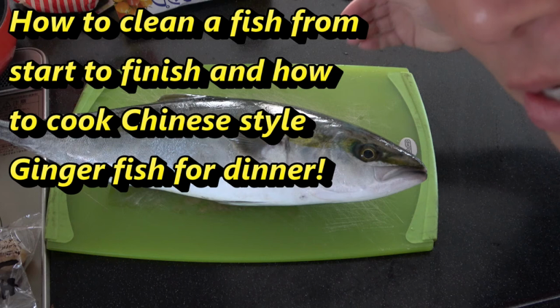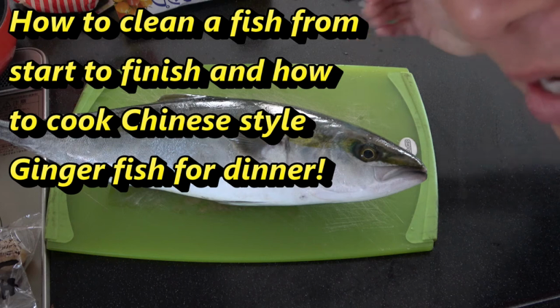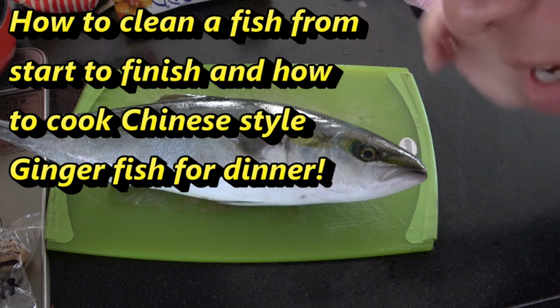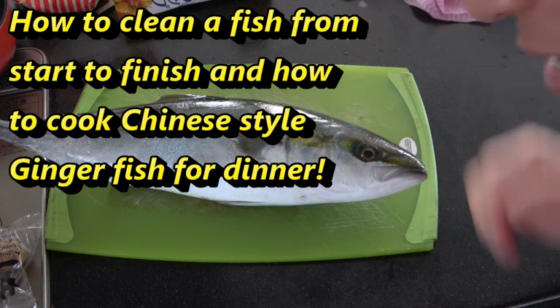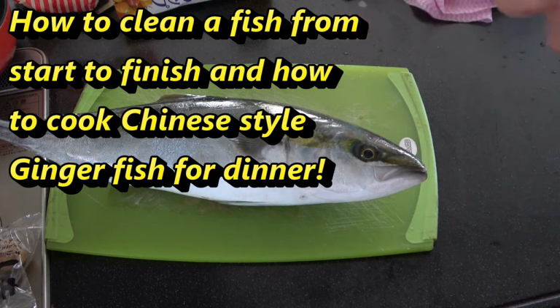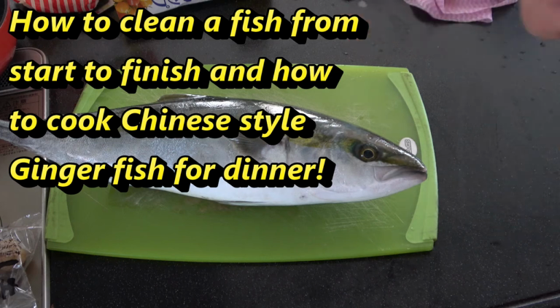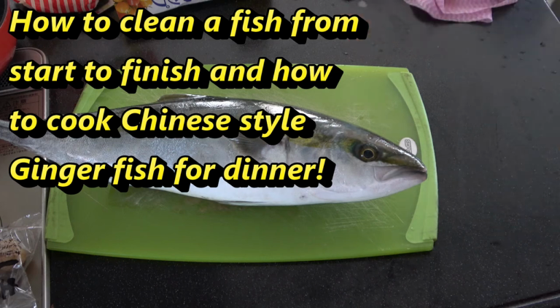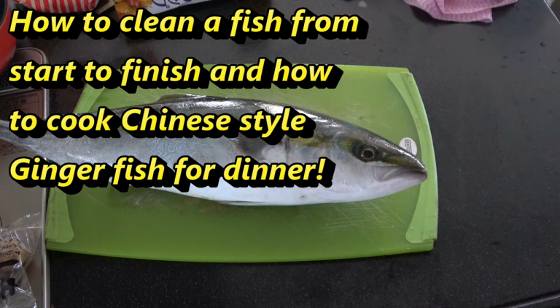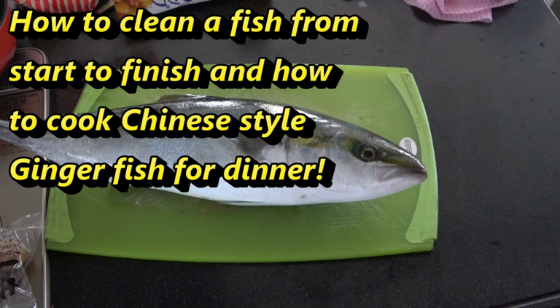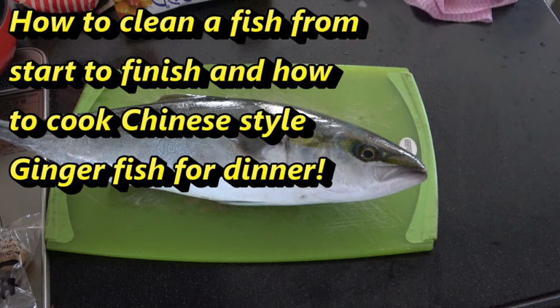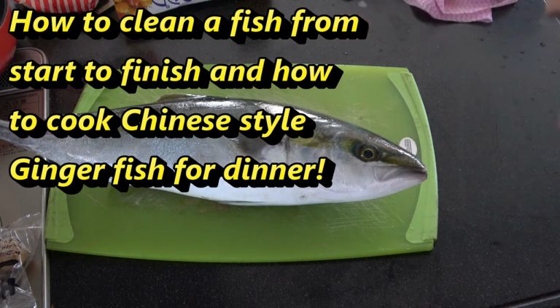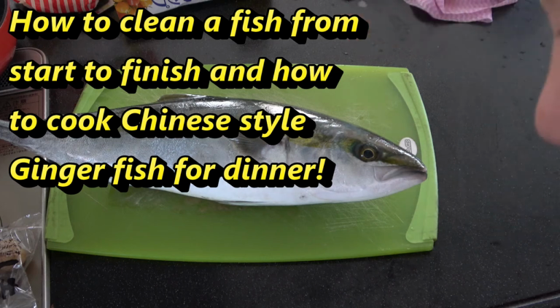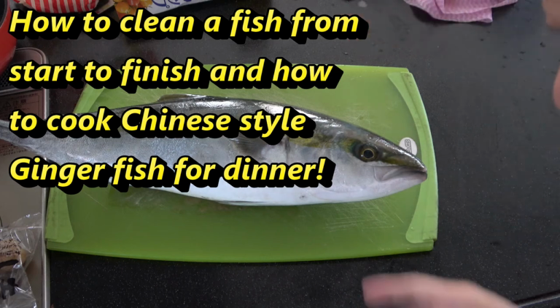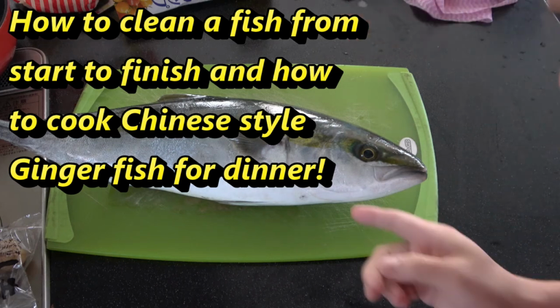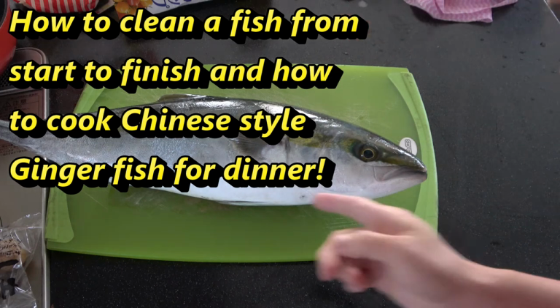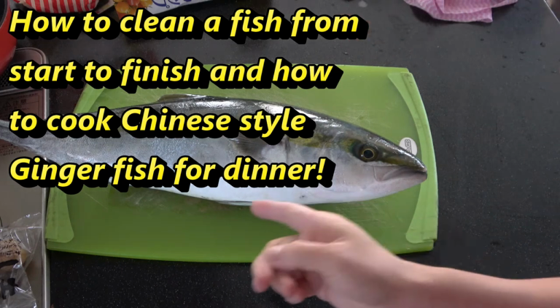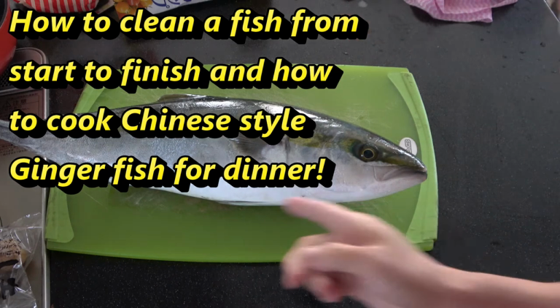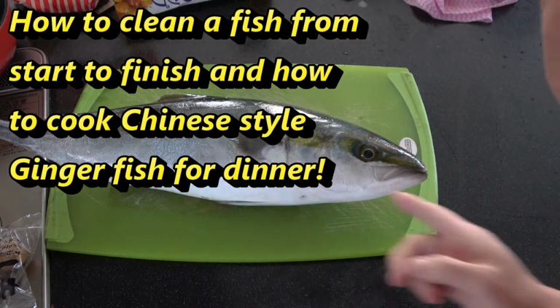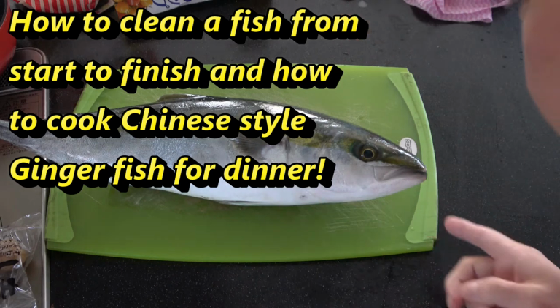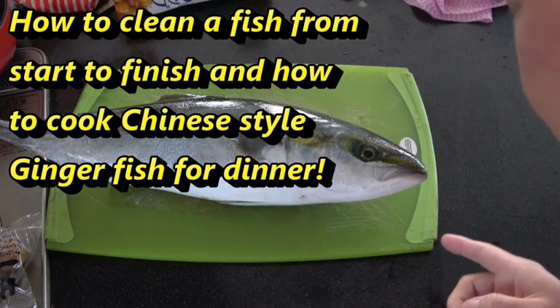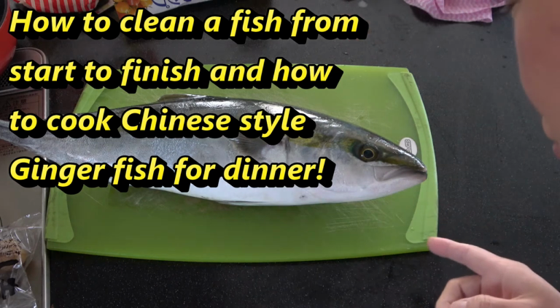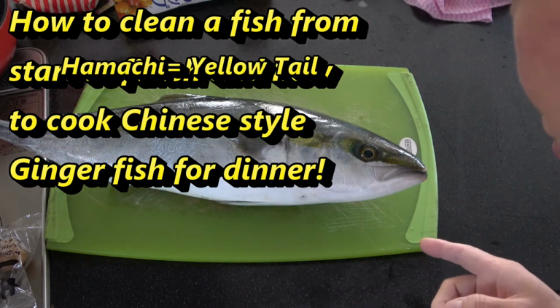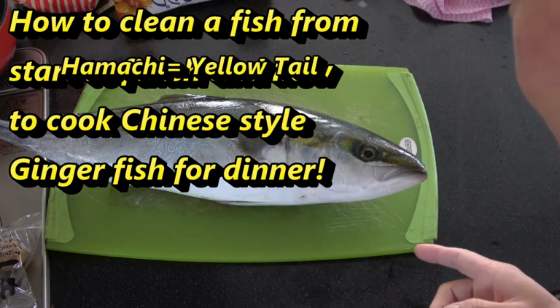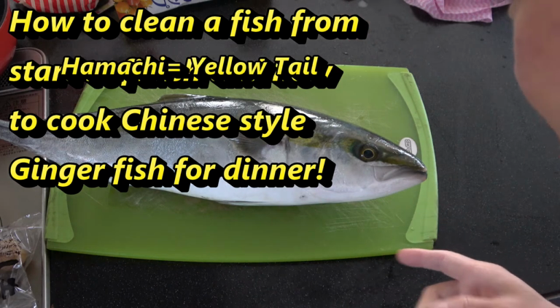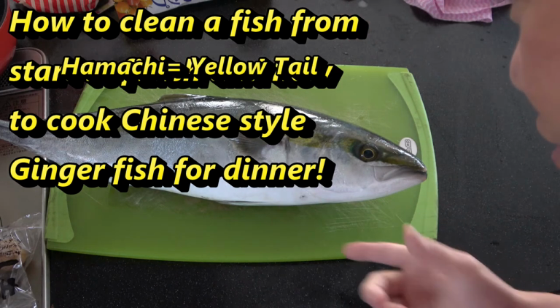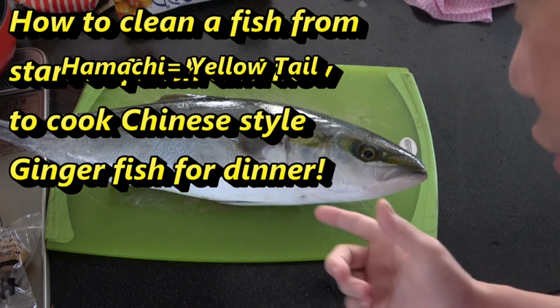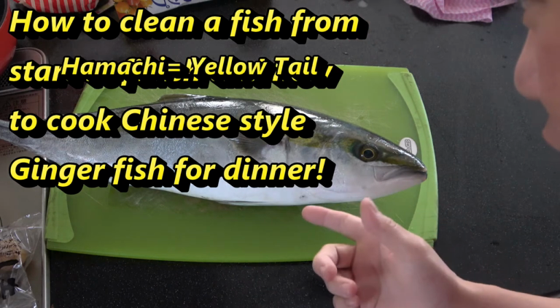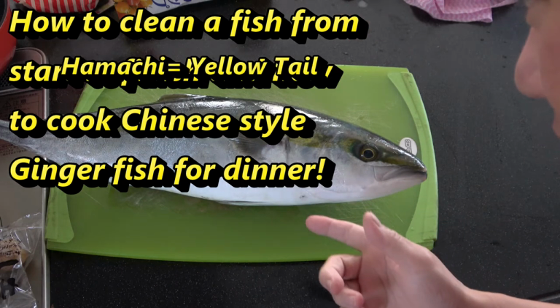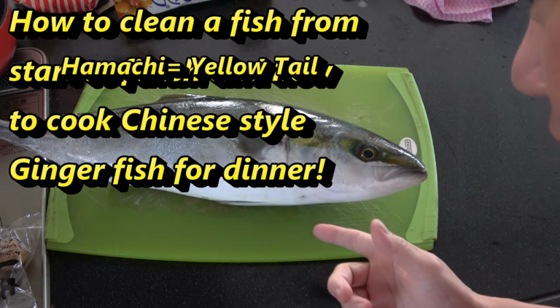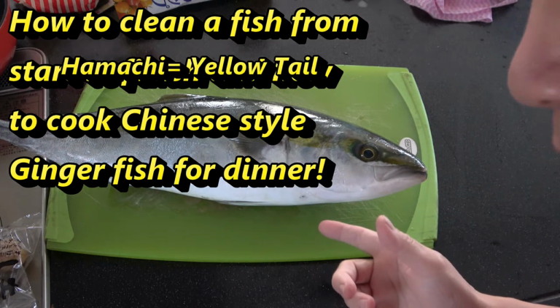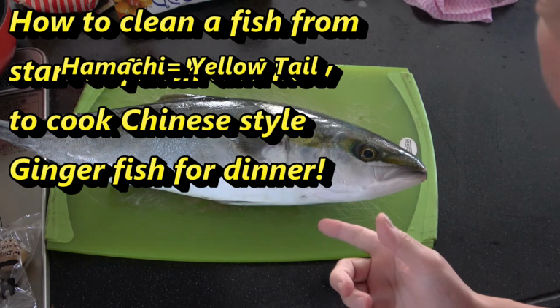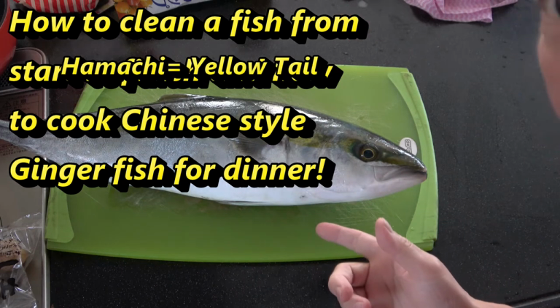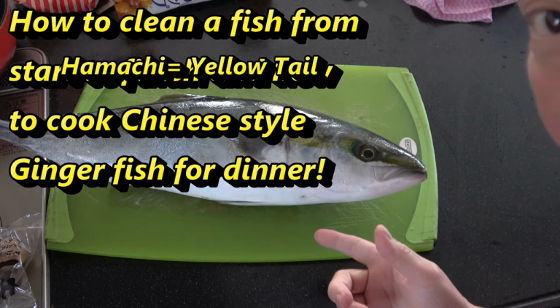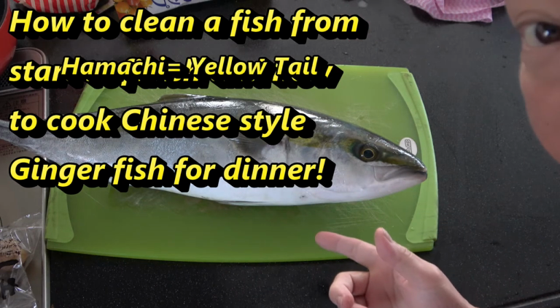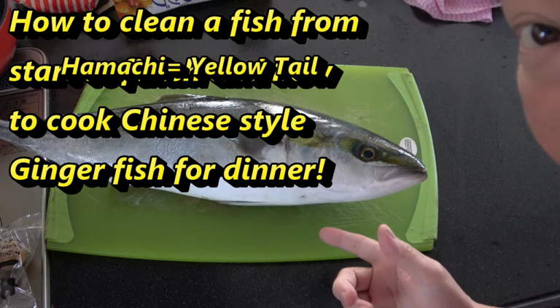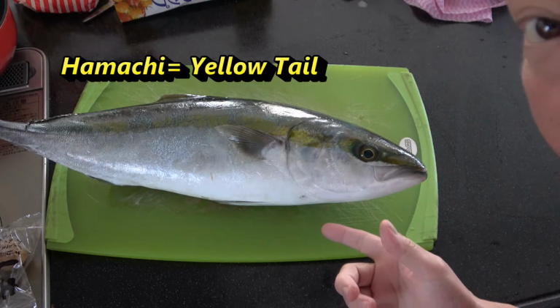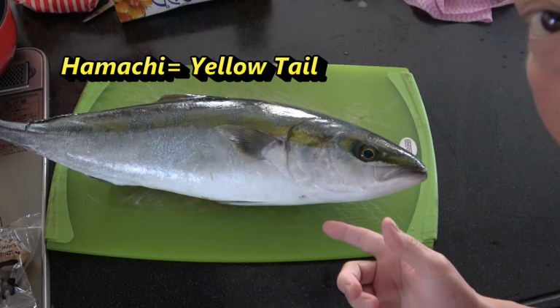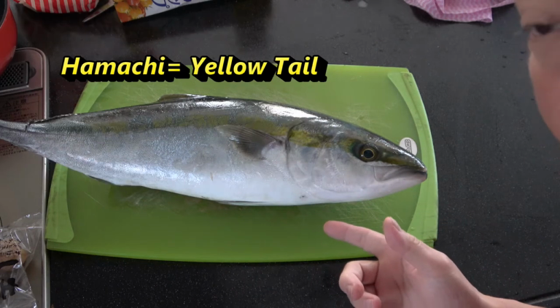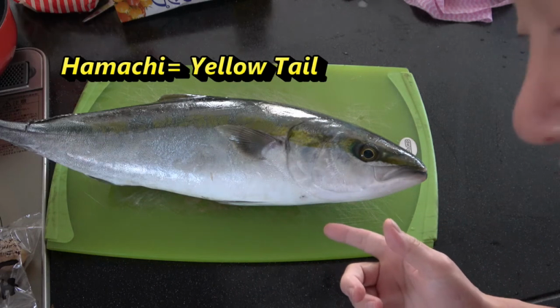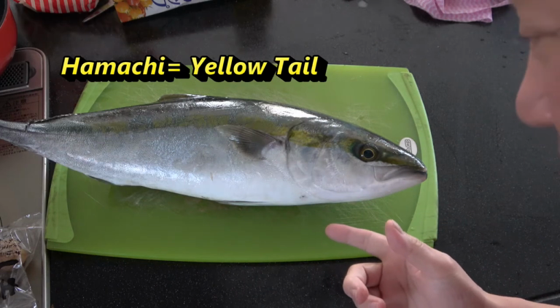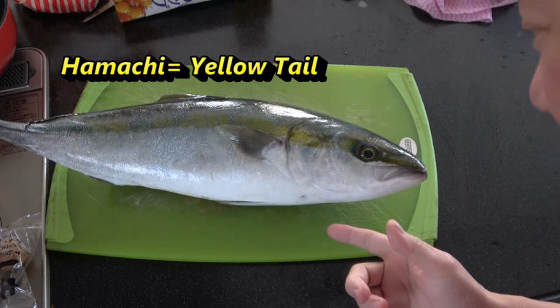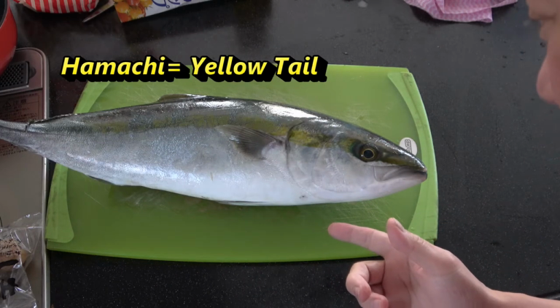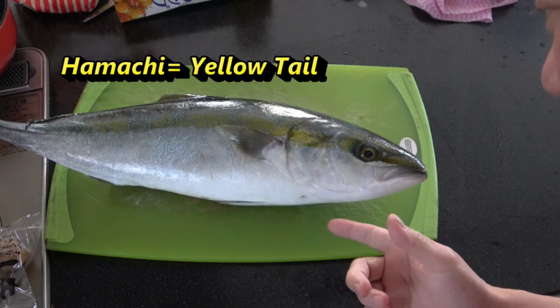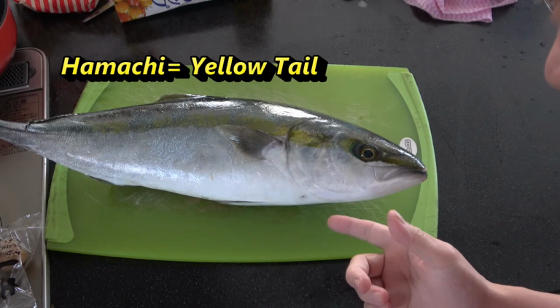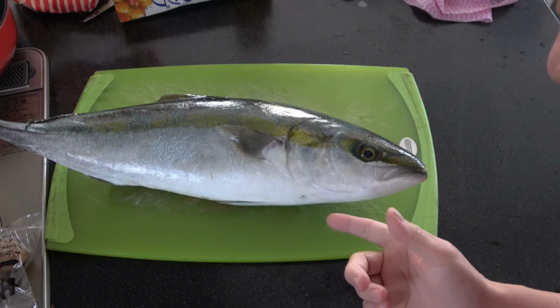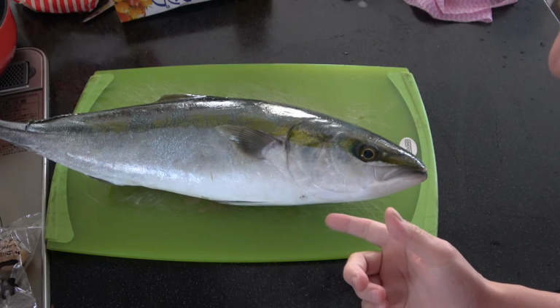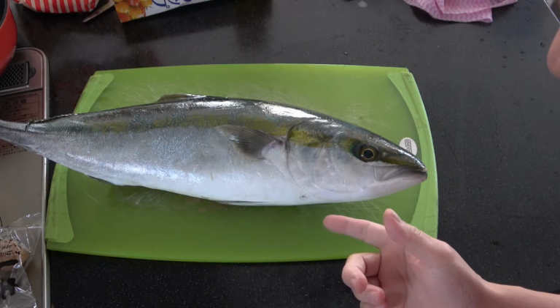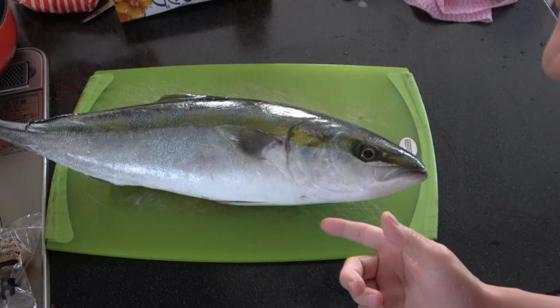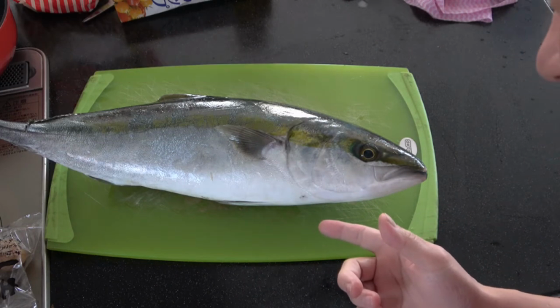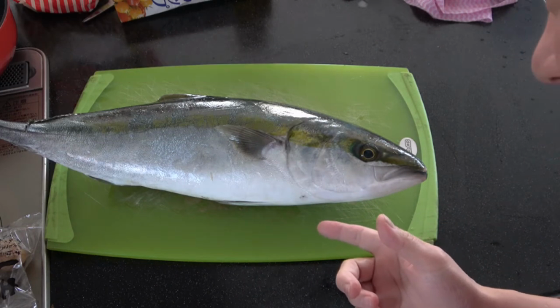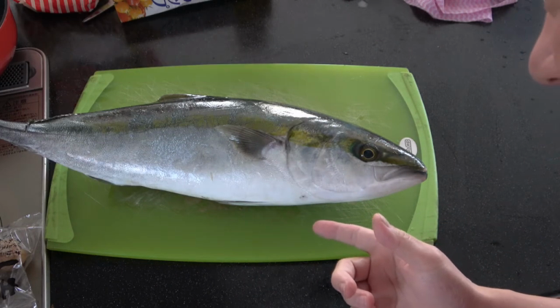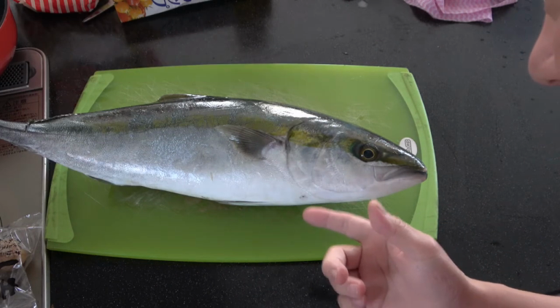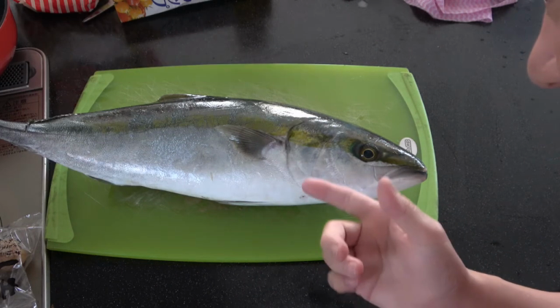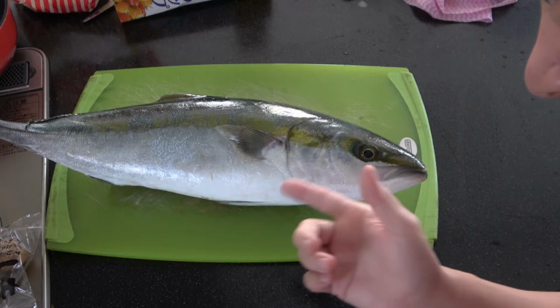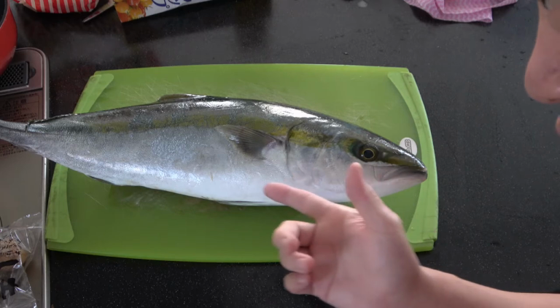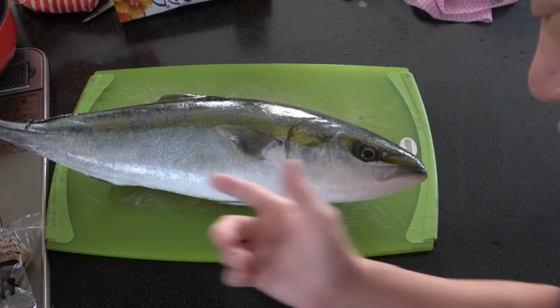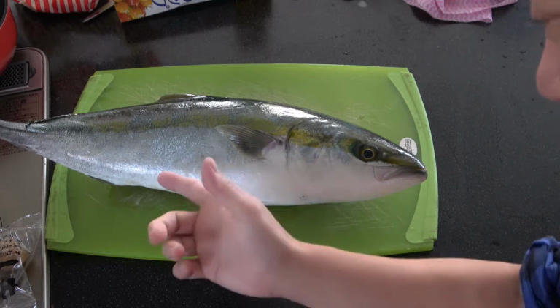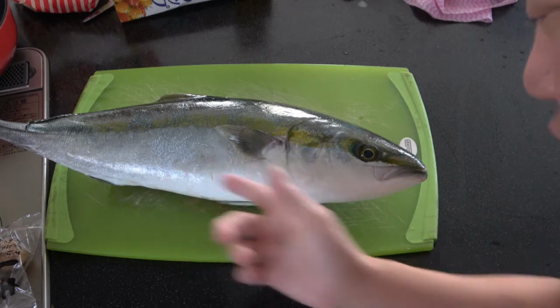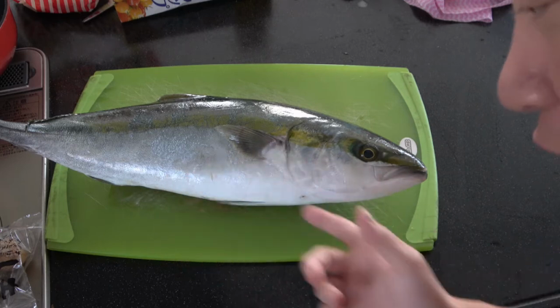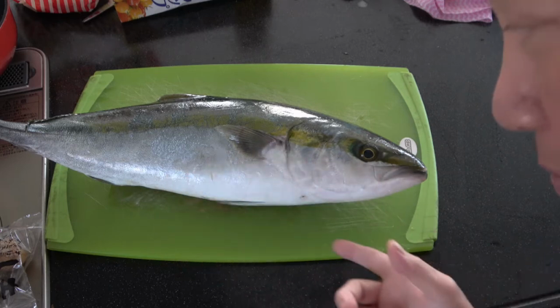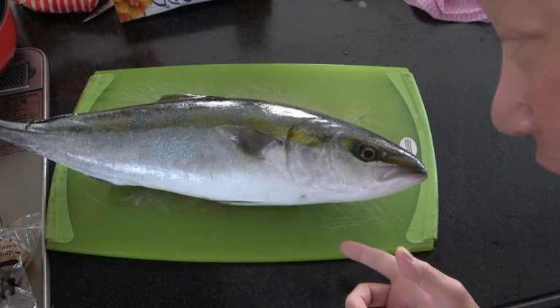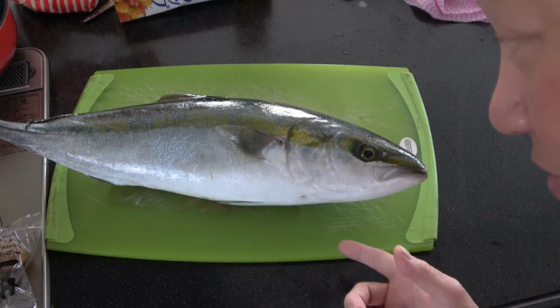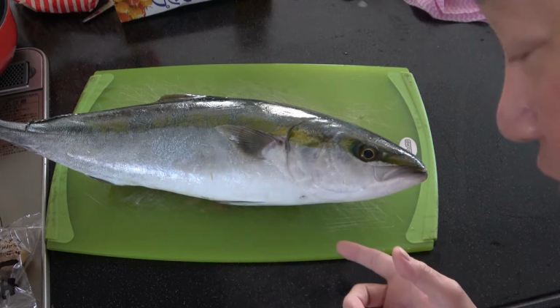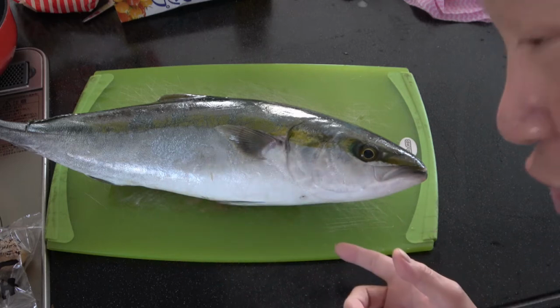Hi everyone, it's James. You're looking at a fish. It's called Hamachi. And this is a Japanese fish.